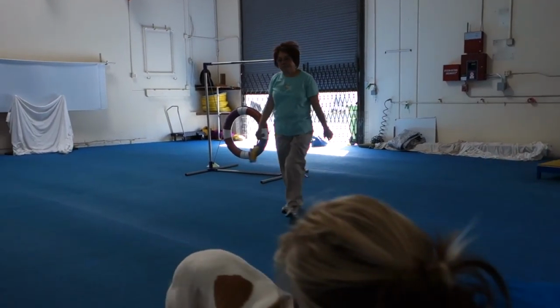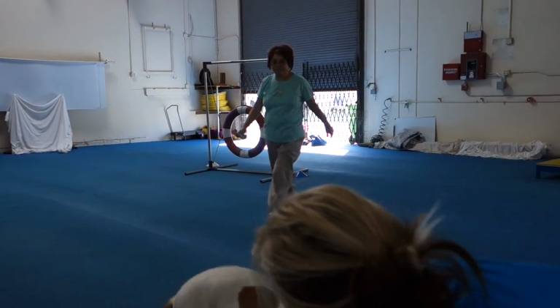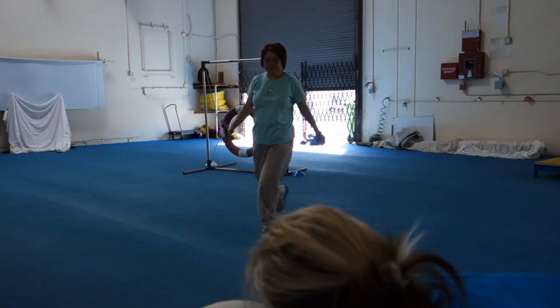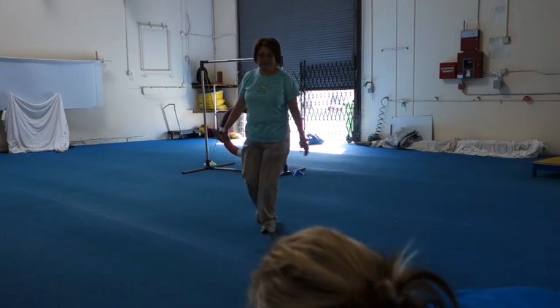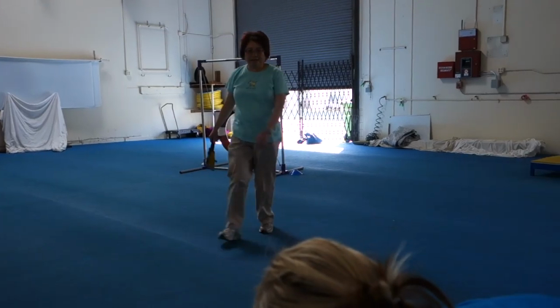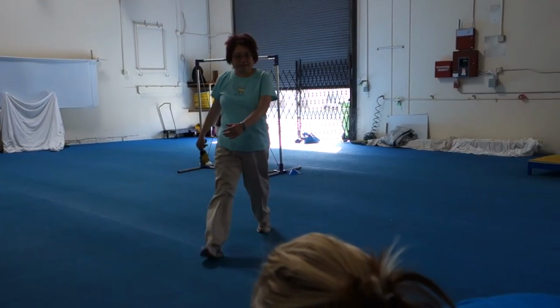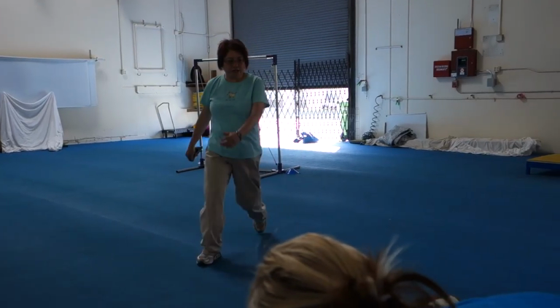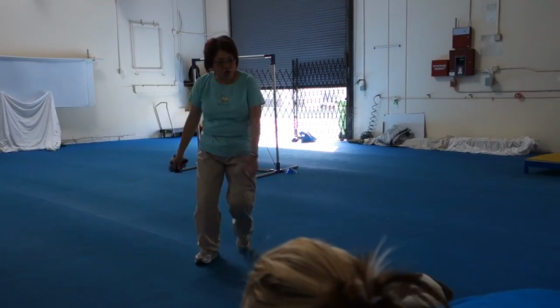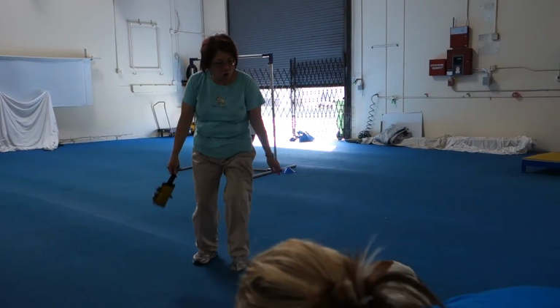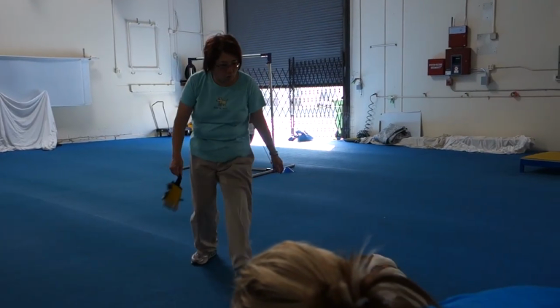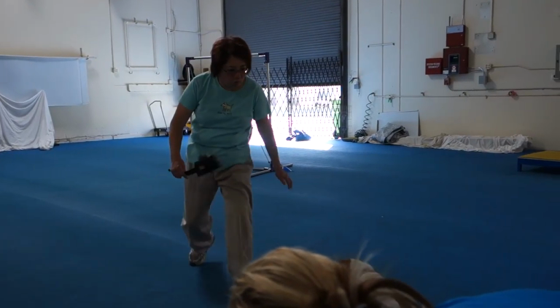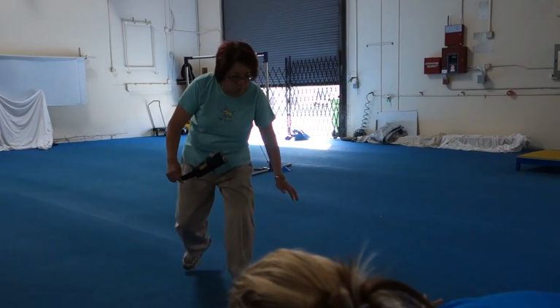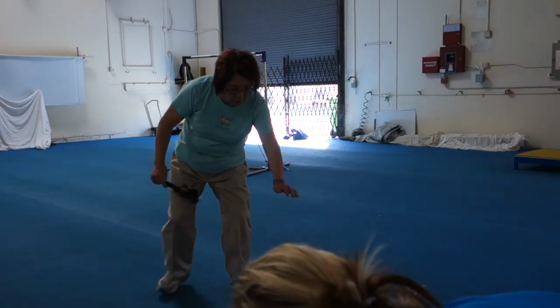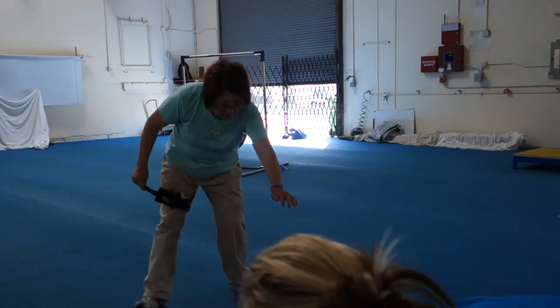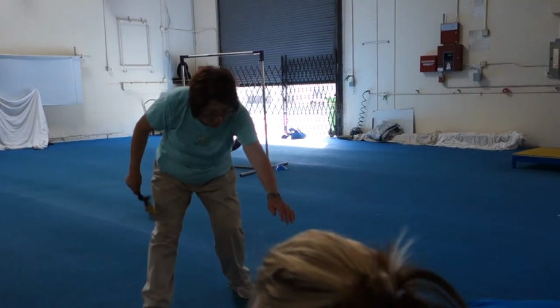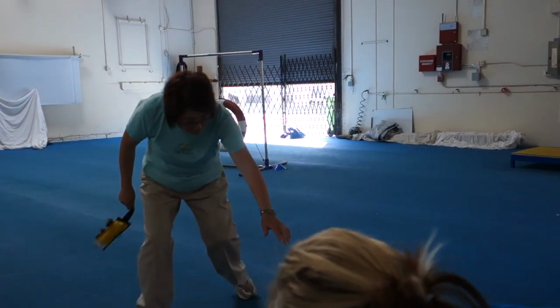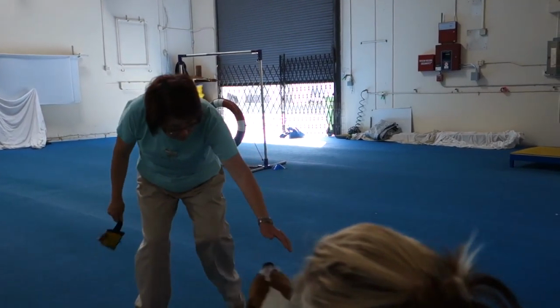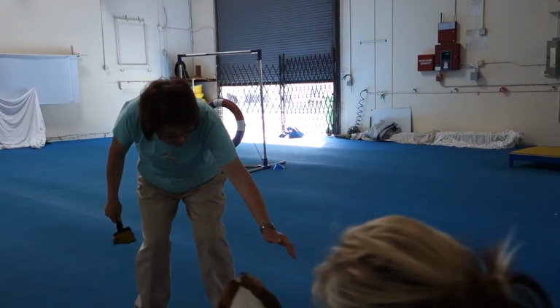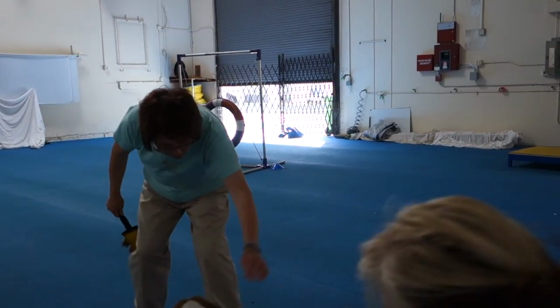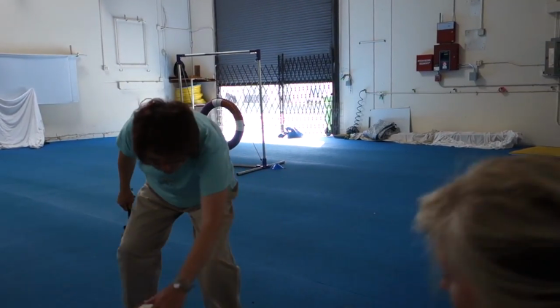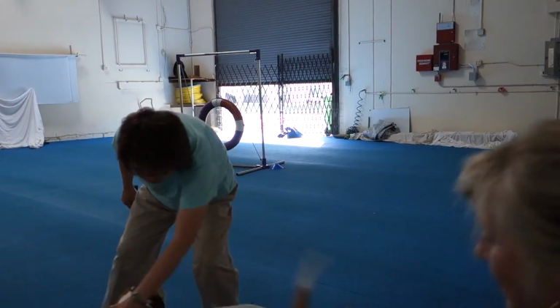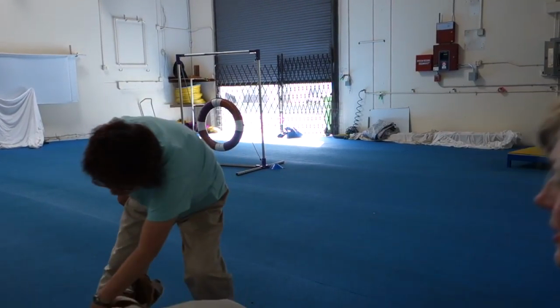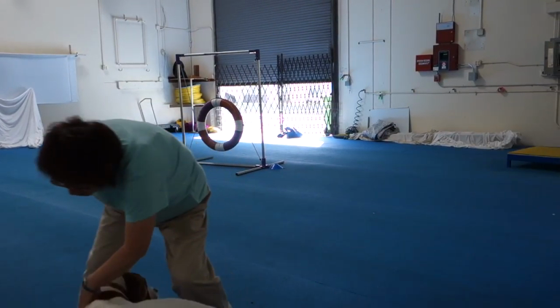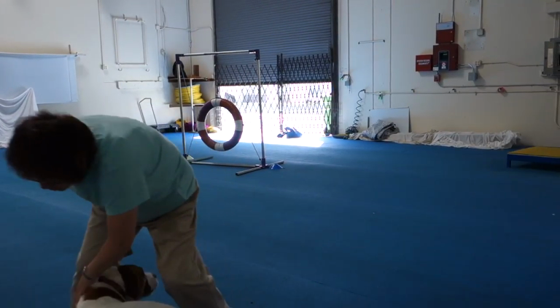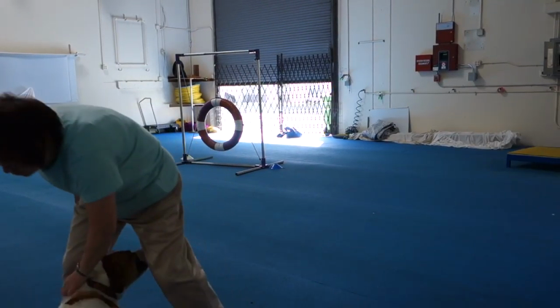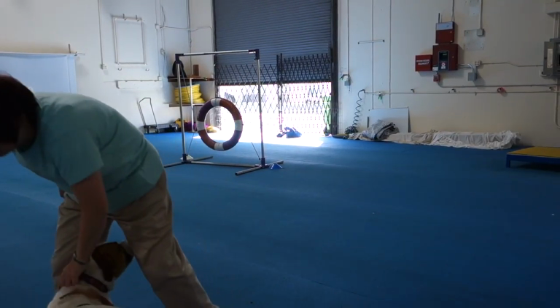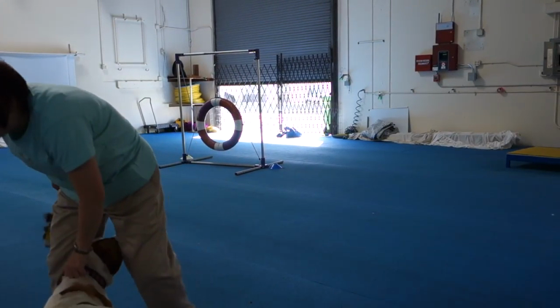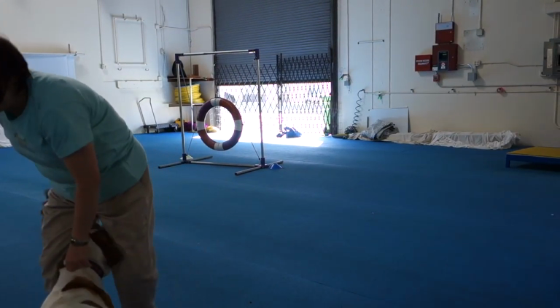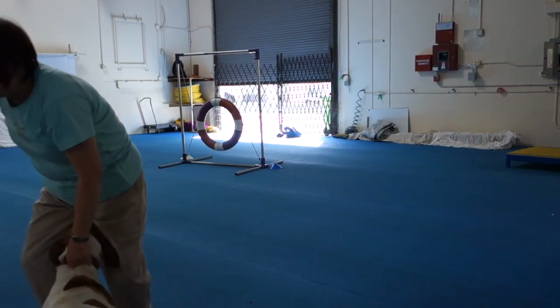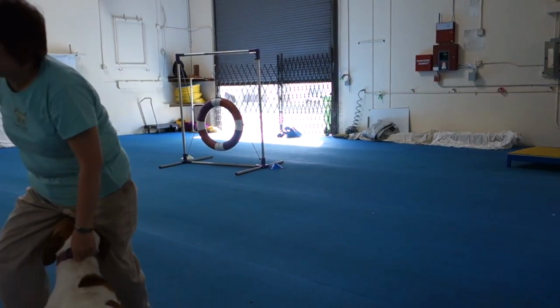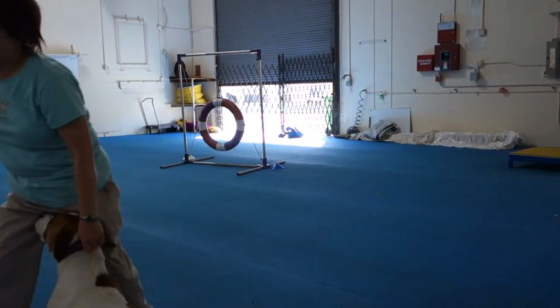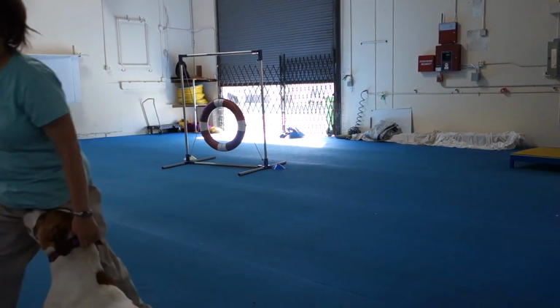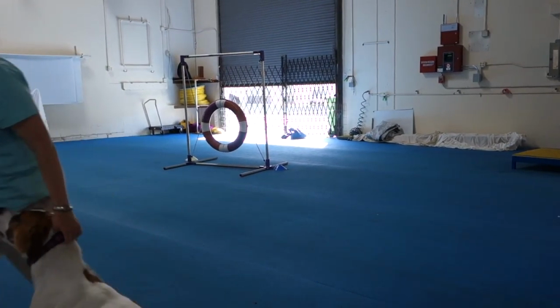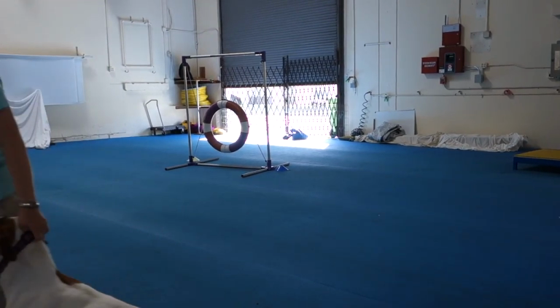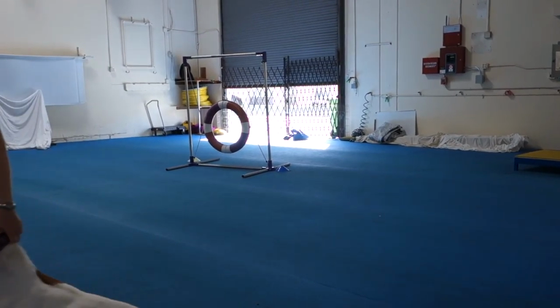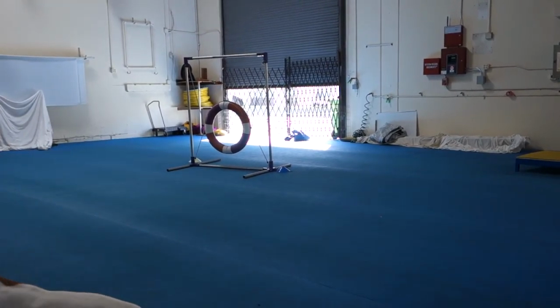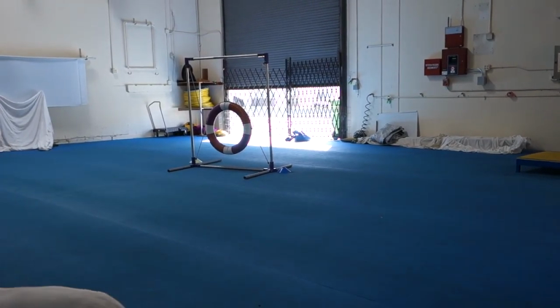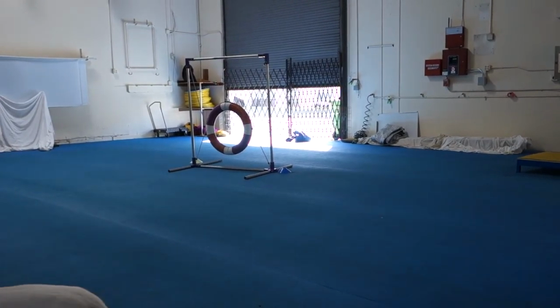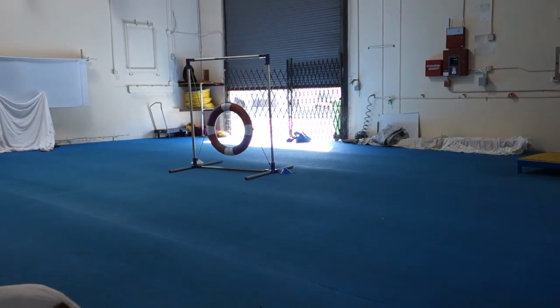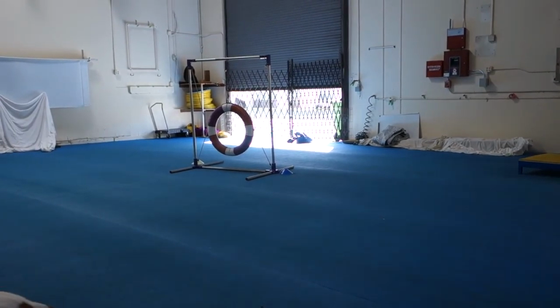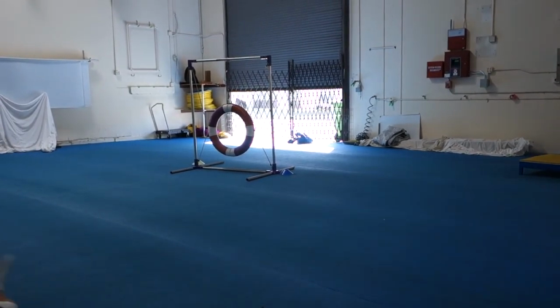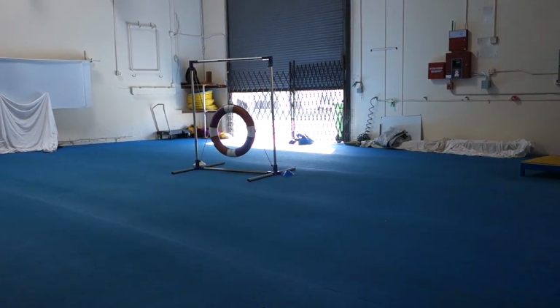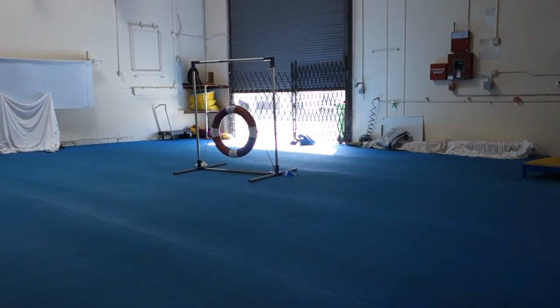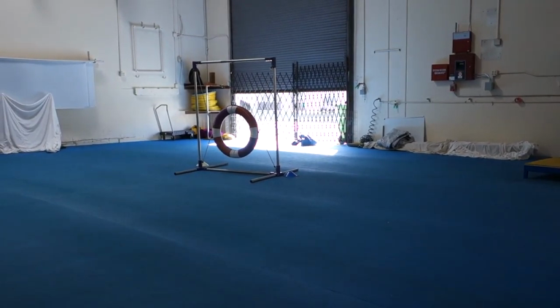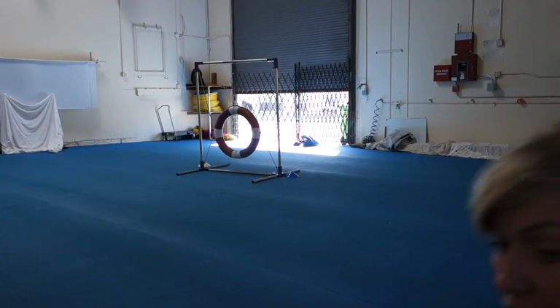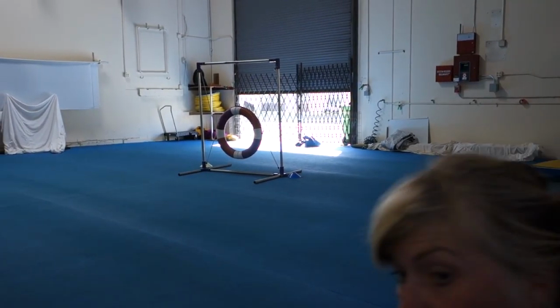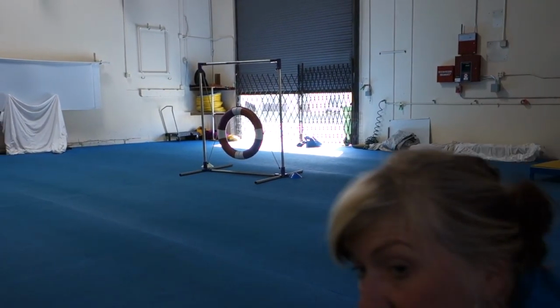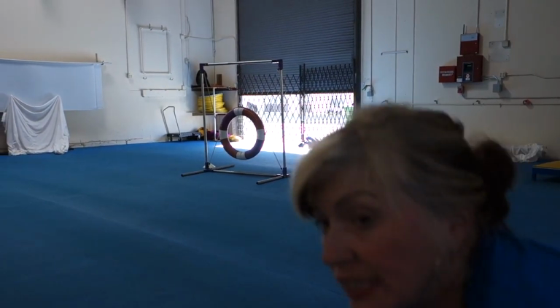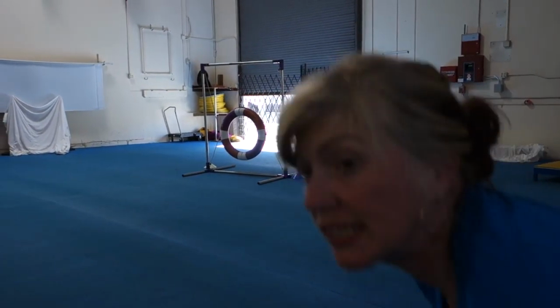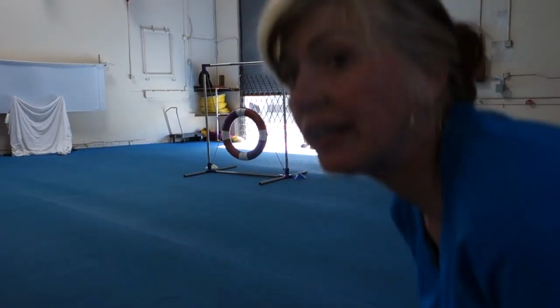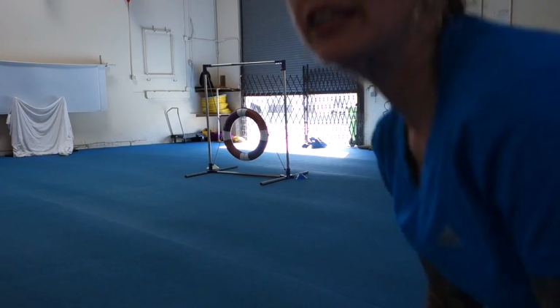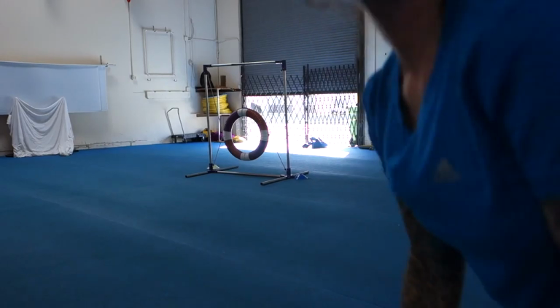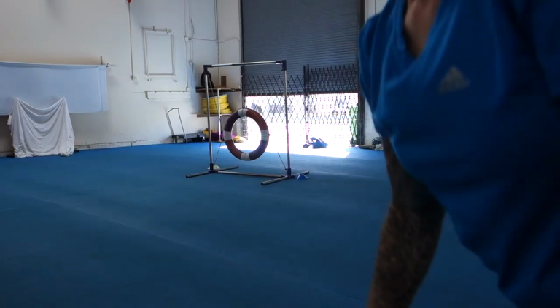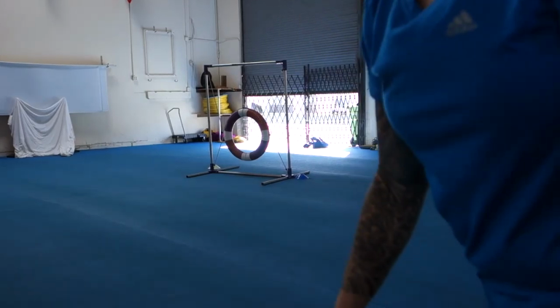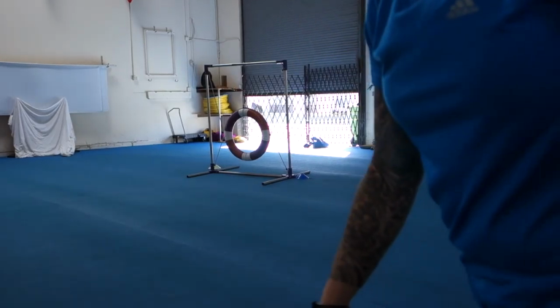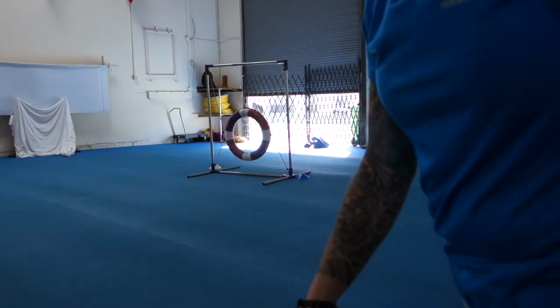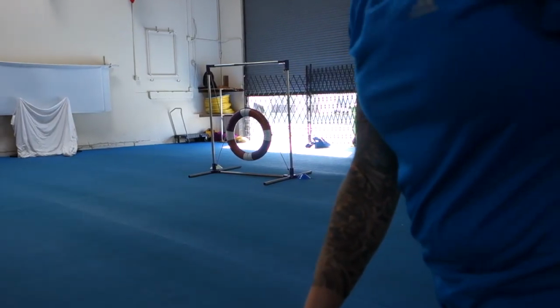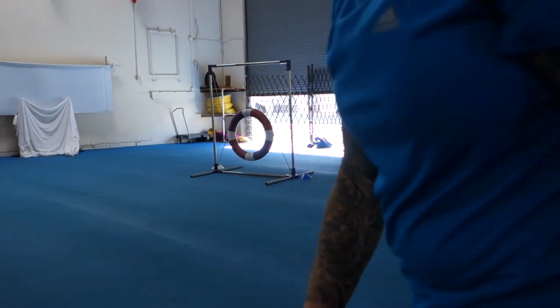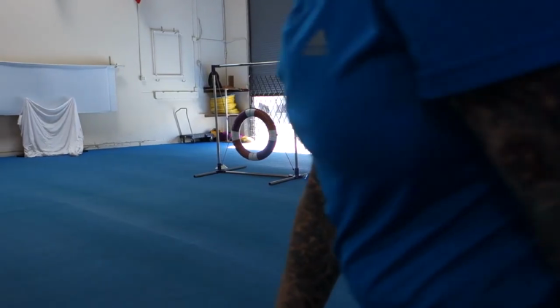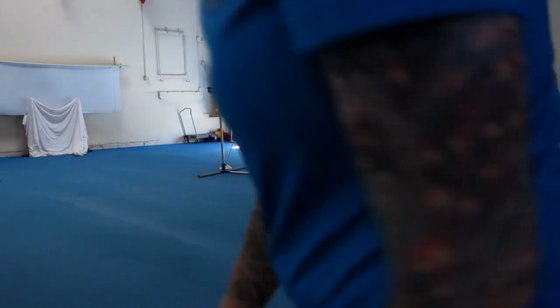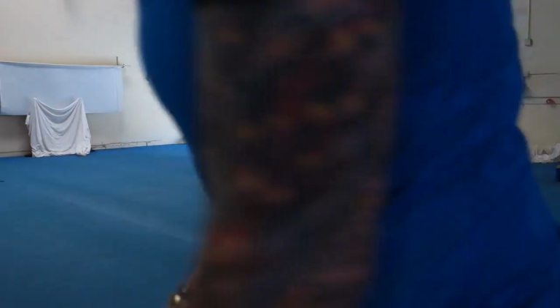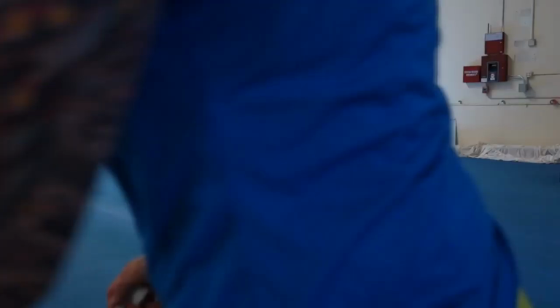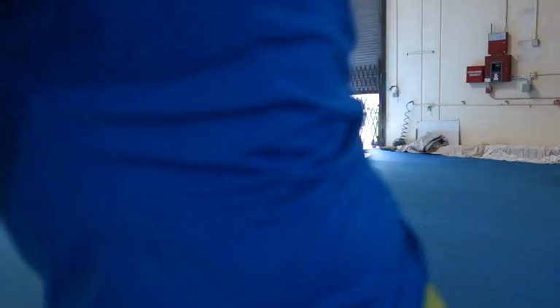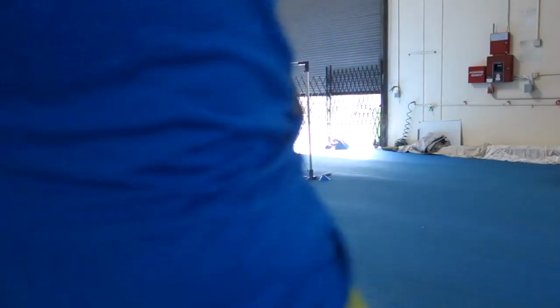Ellie, no — come here, it's all right. I'm glad we have to clean it because it's on the teeter, so we gotta turn.